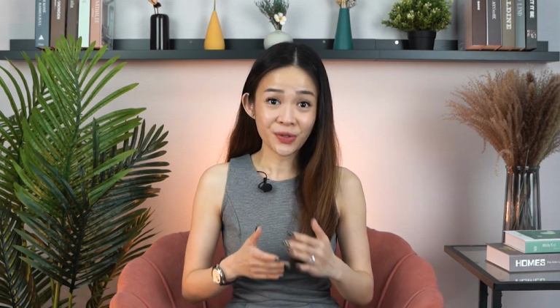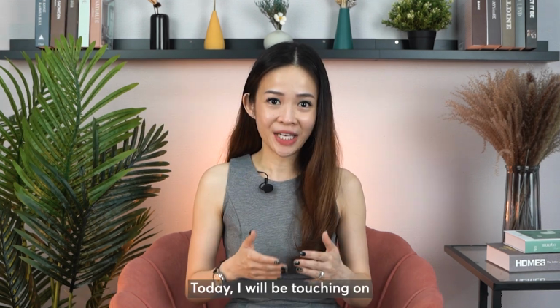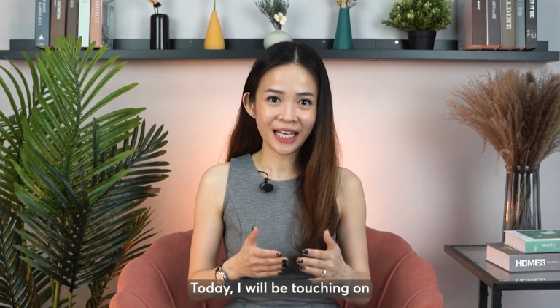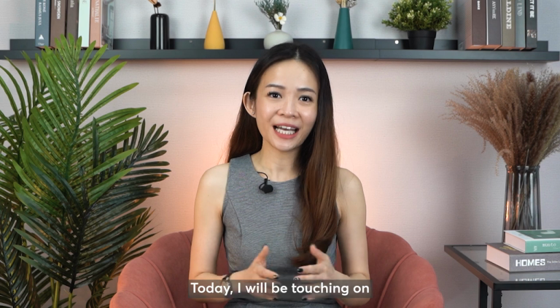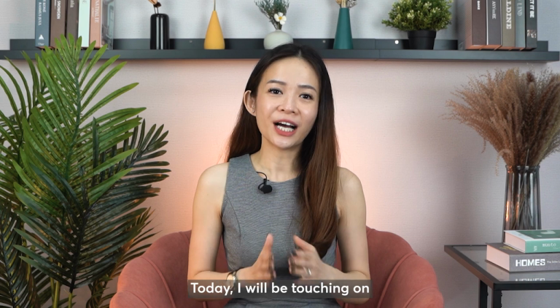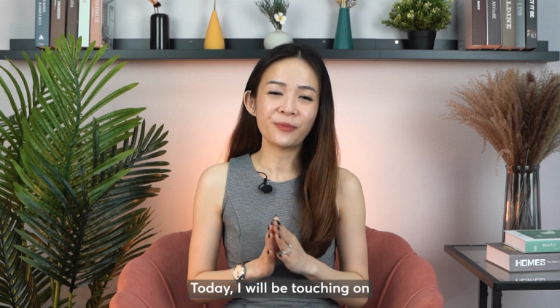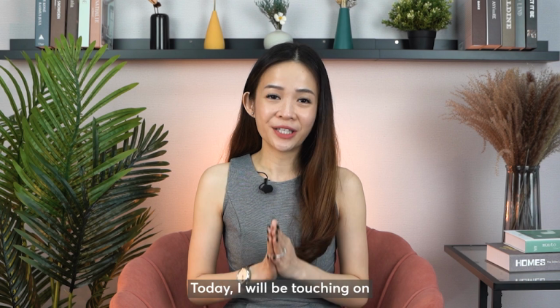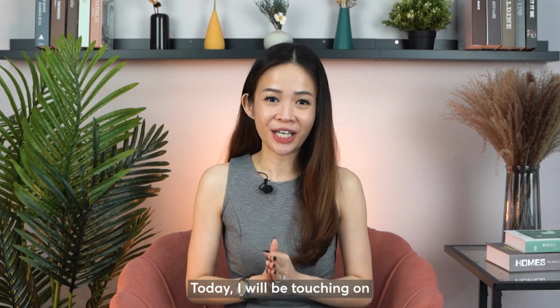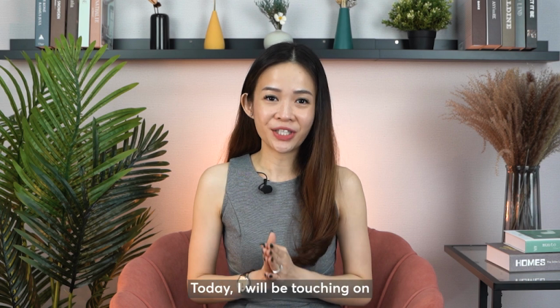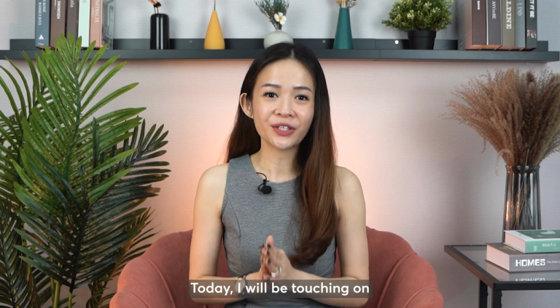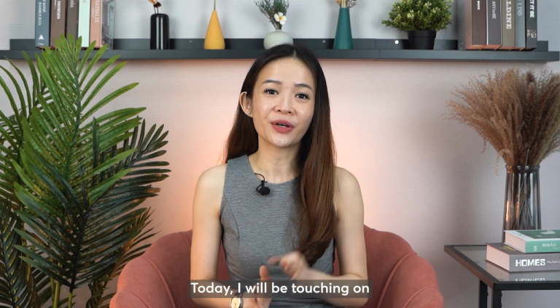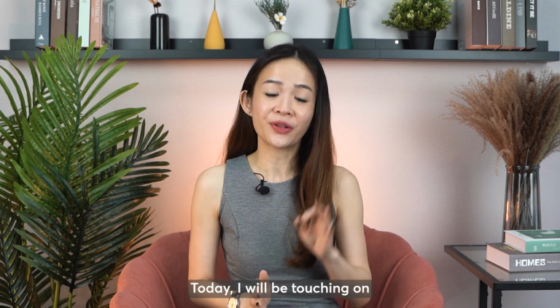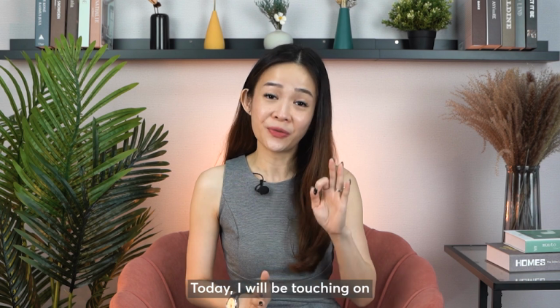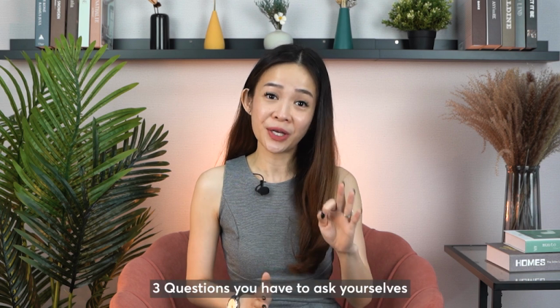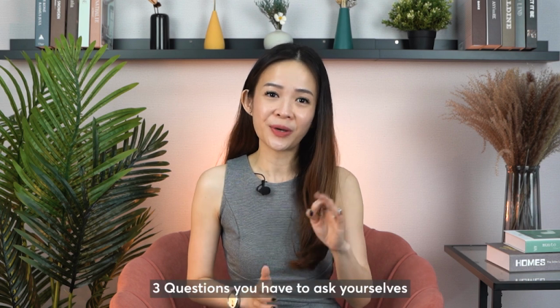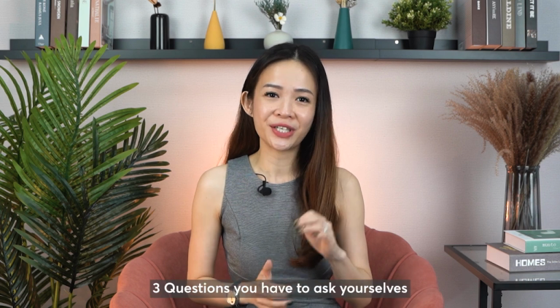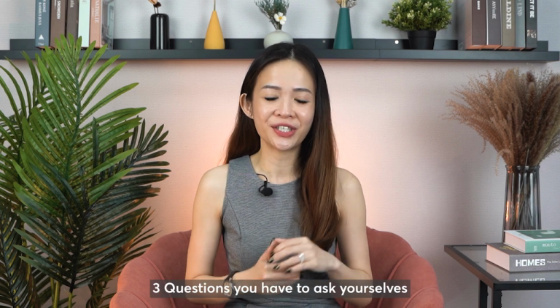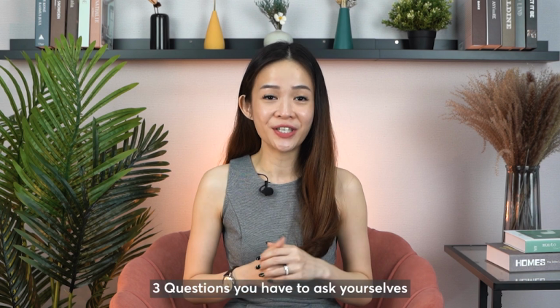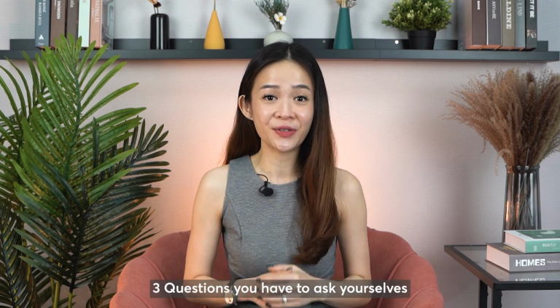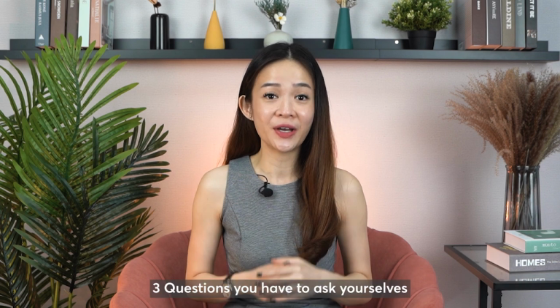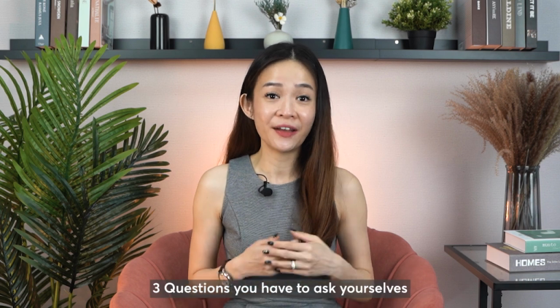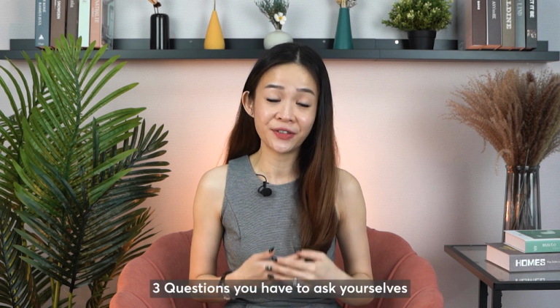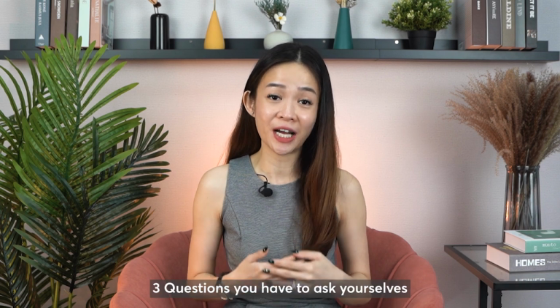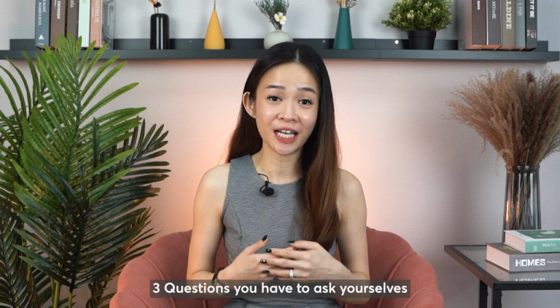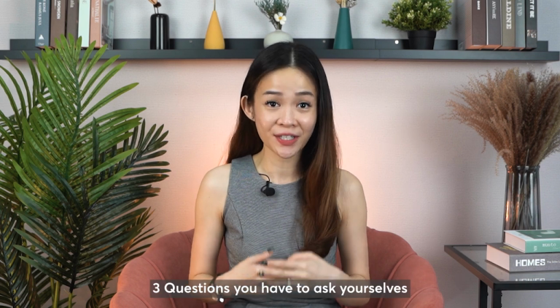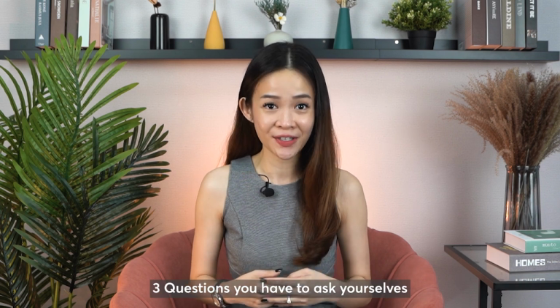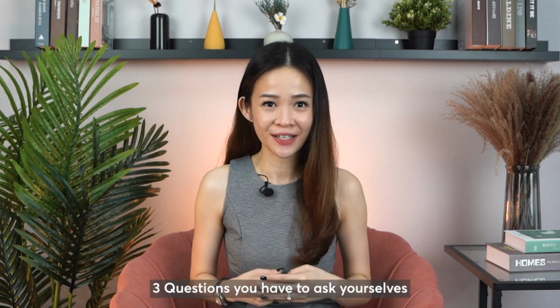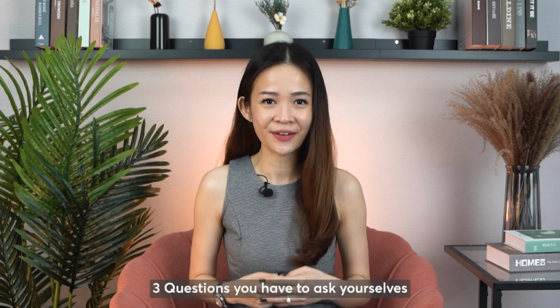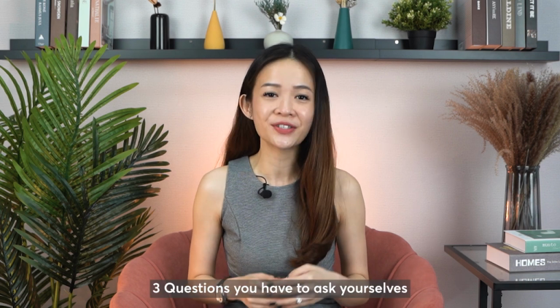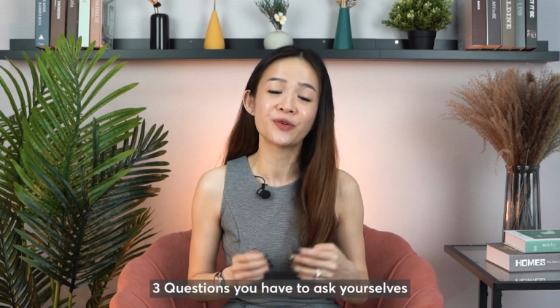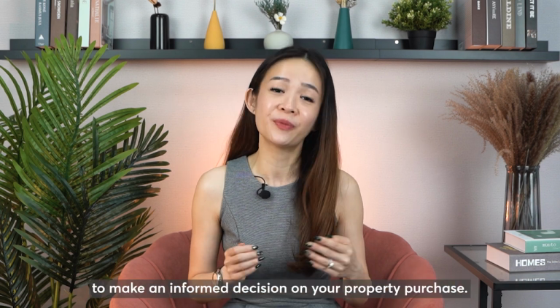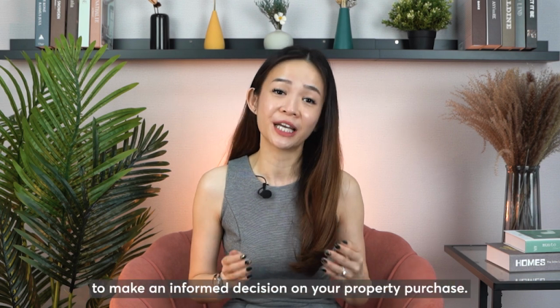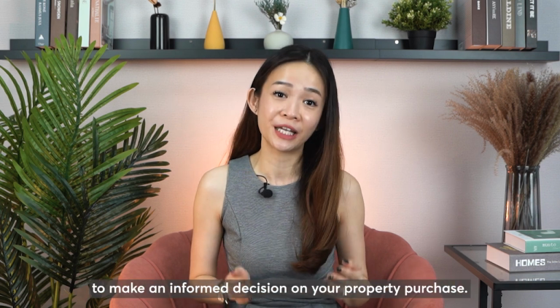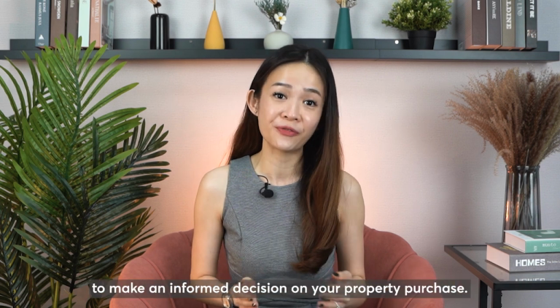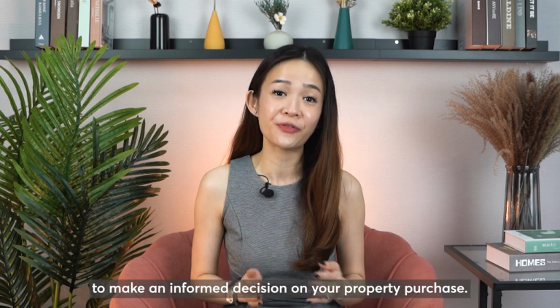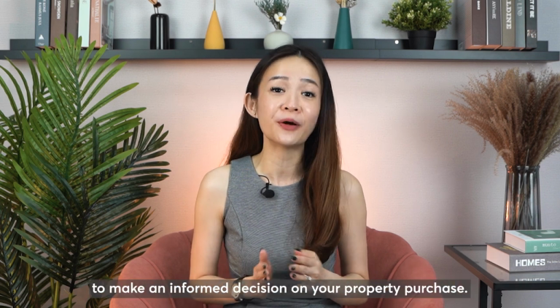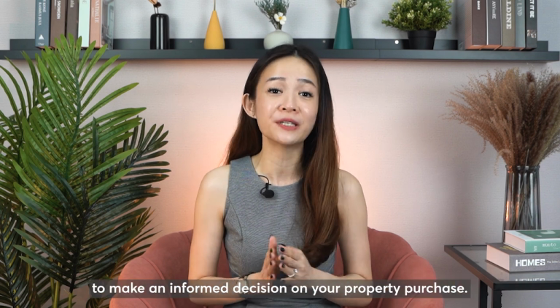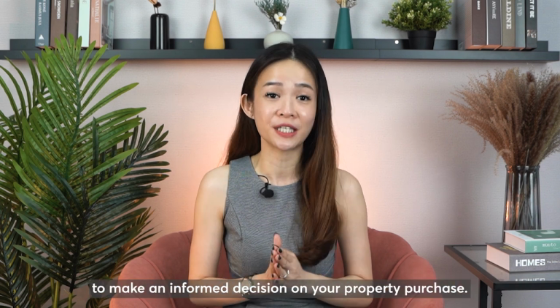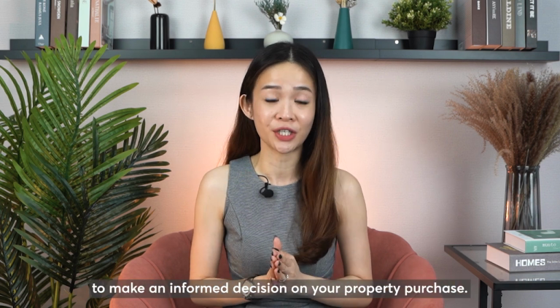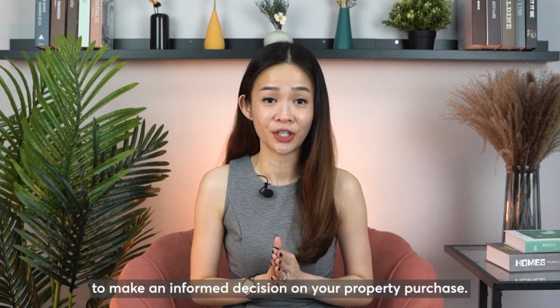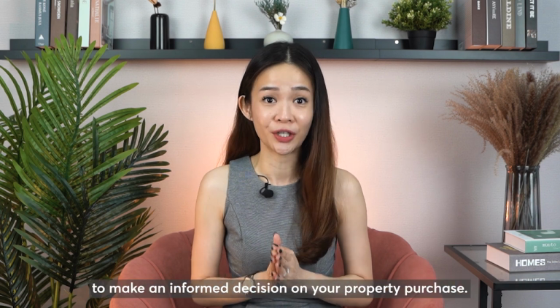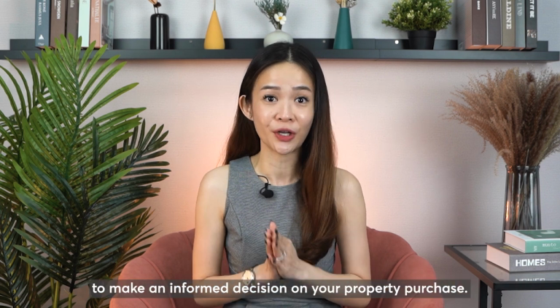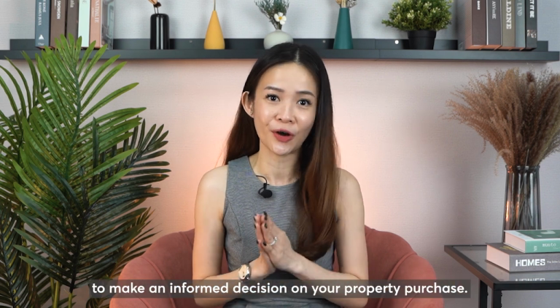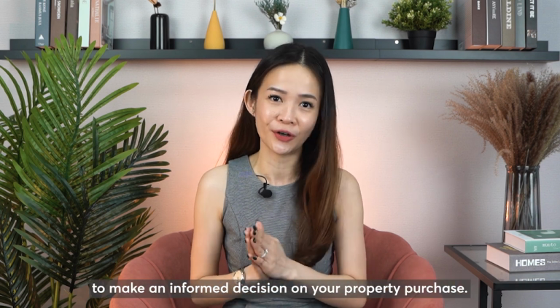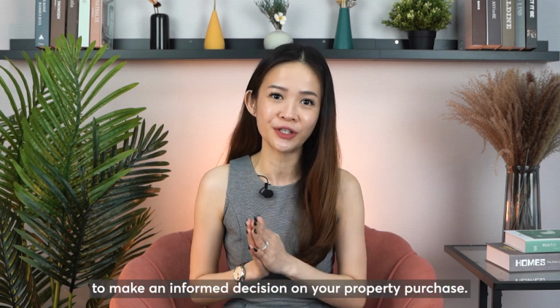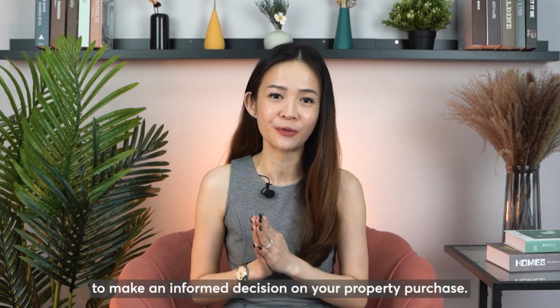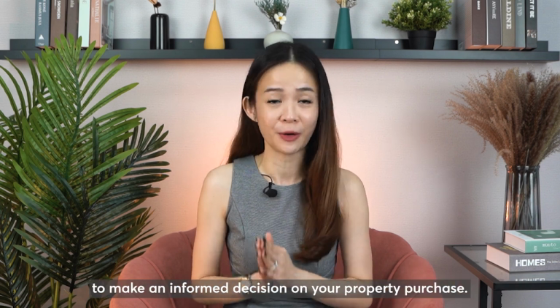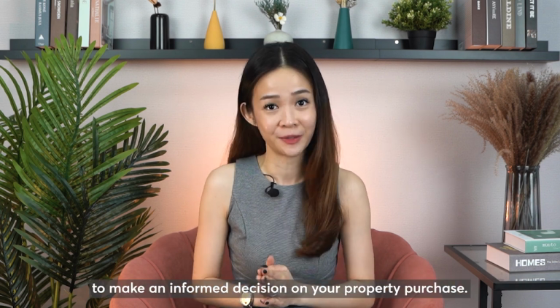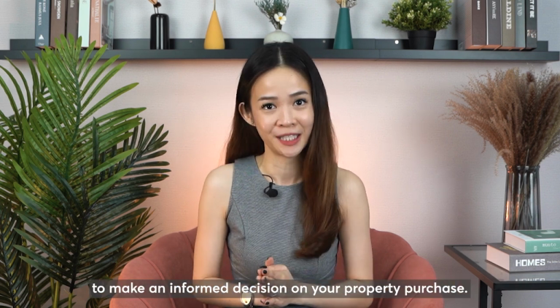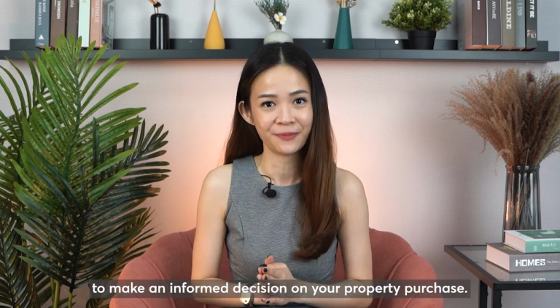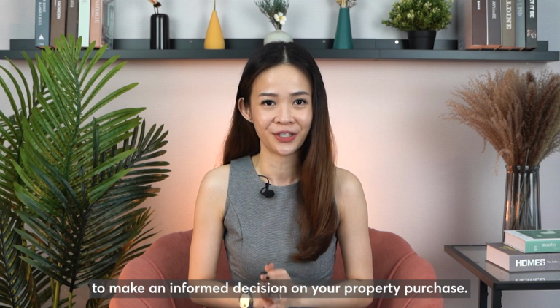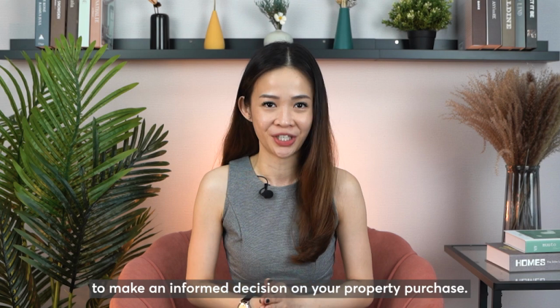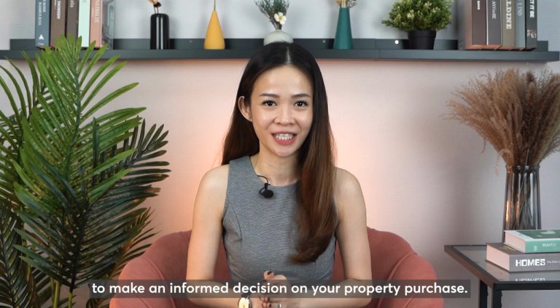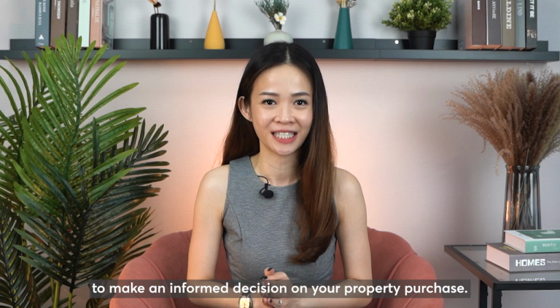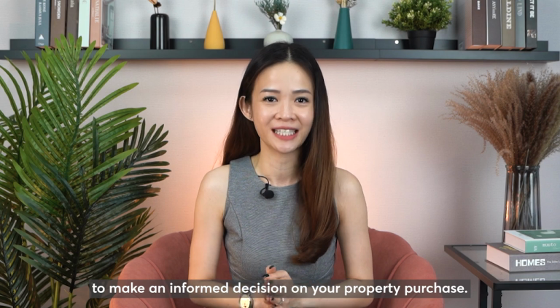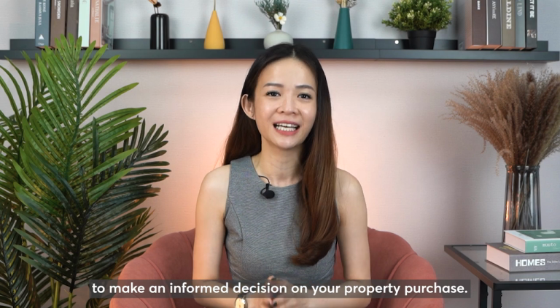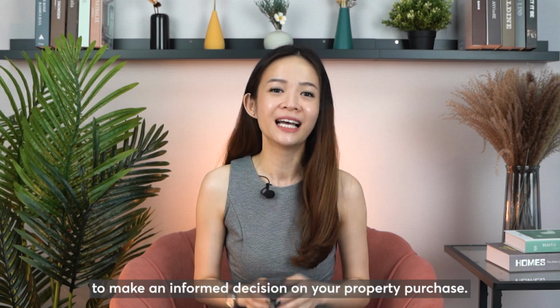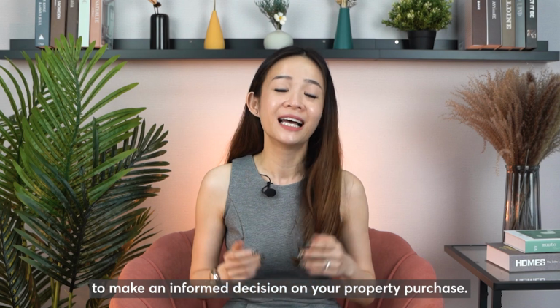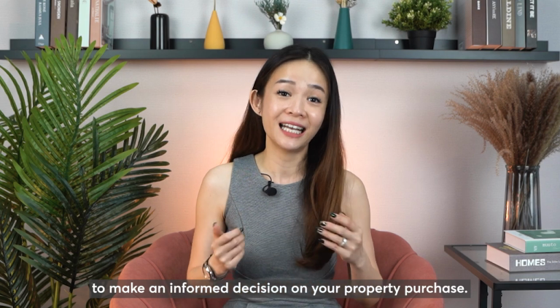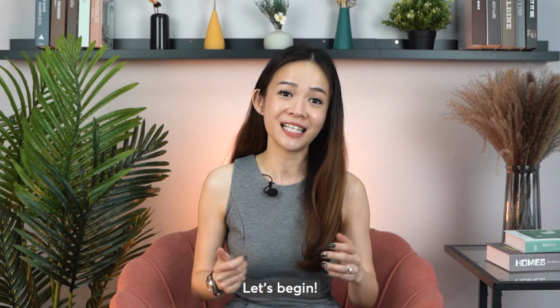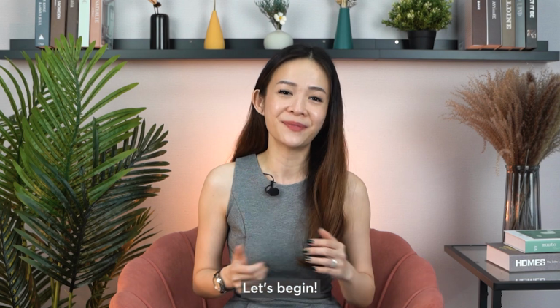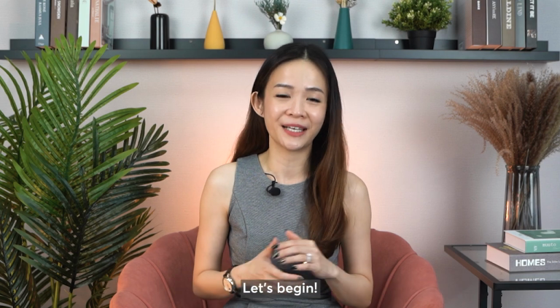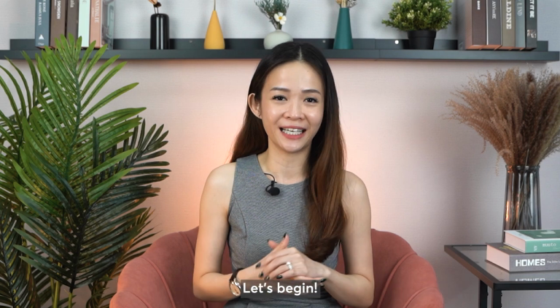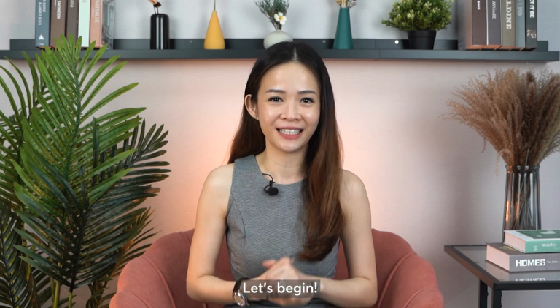Today, I'll be touching on three questions you have to ask yourselves to make an informed decision on your property purchase. Let's begin!